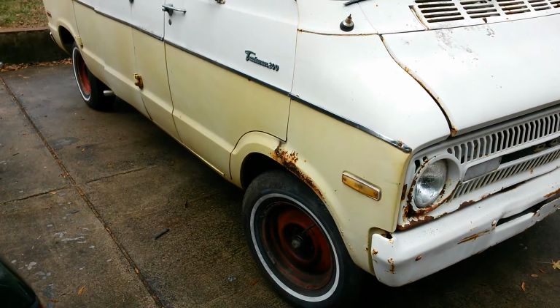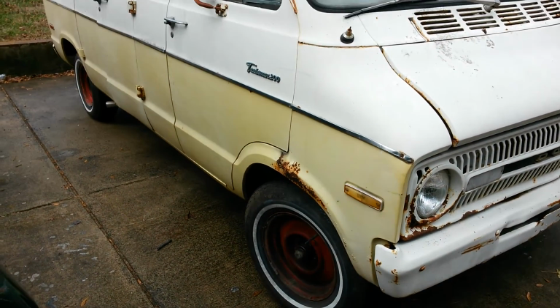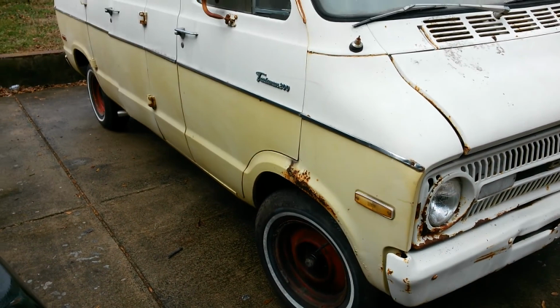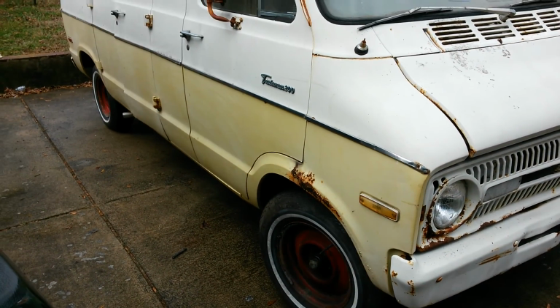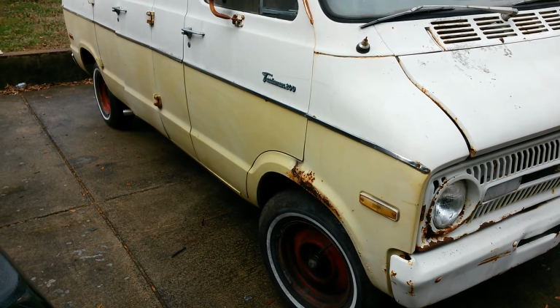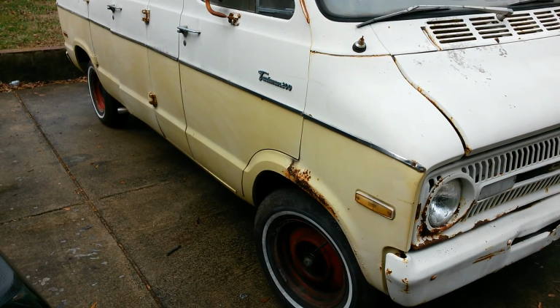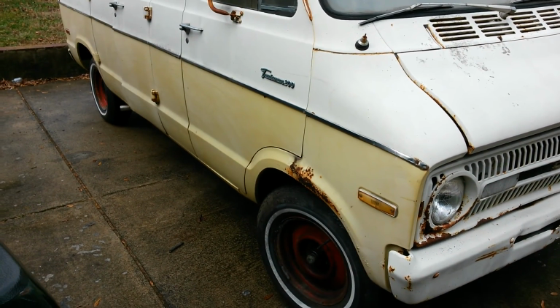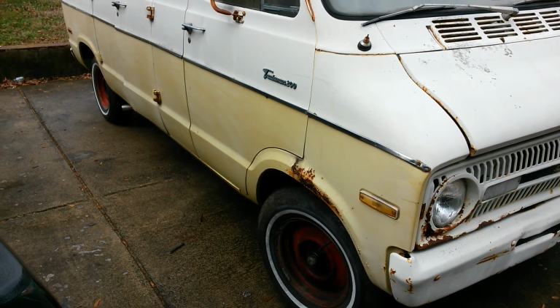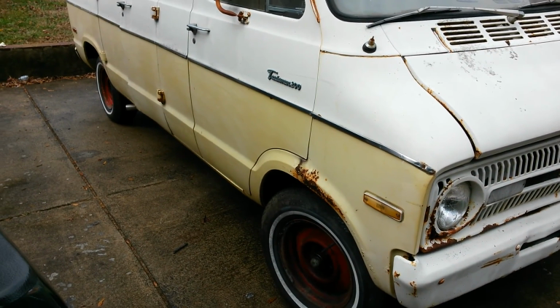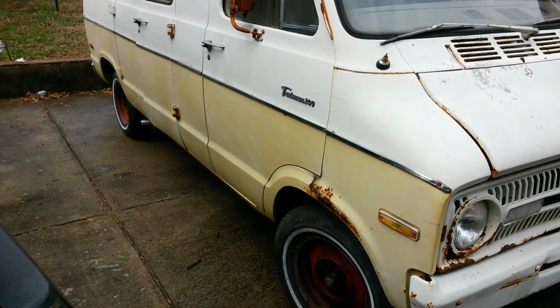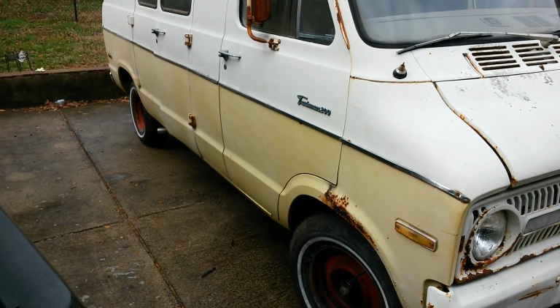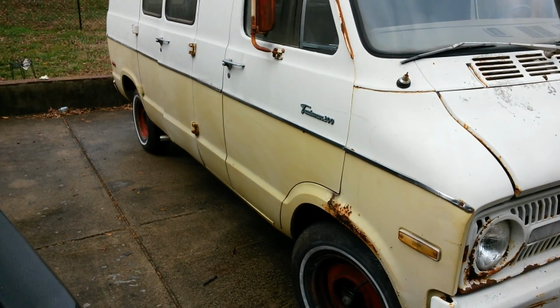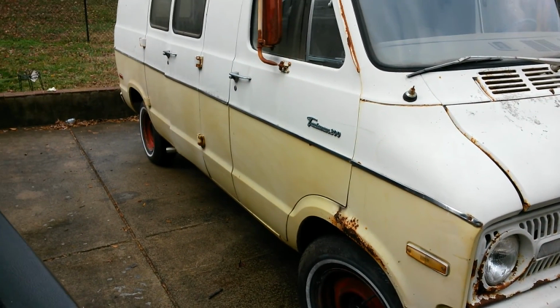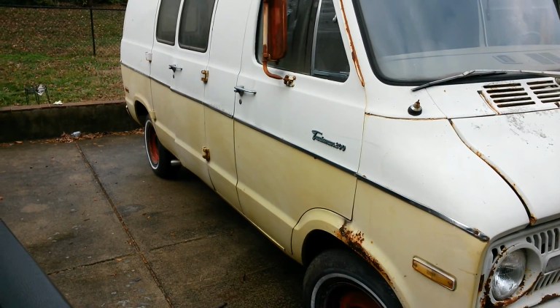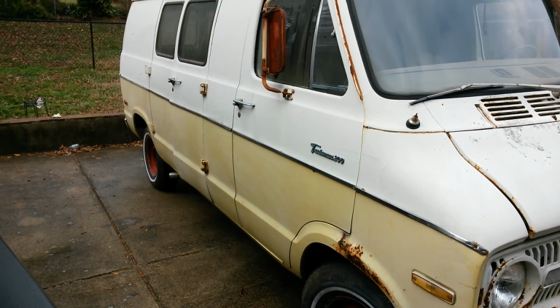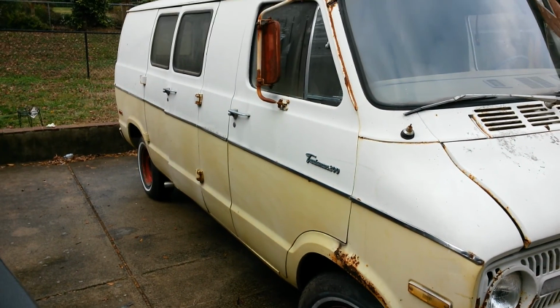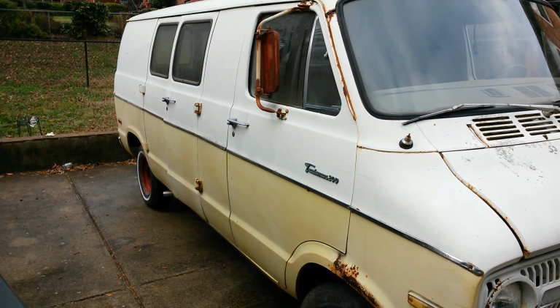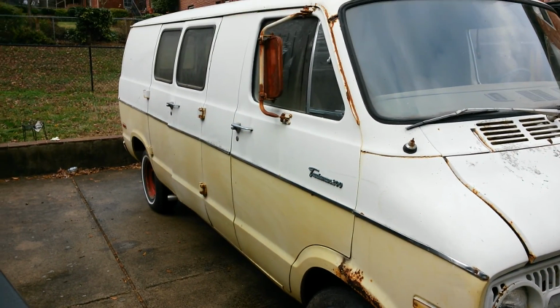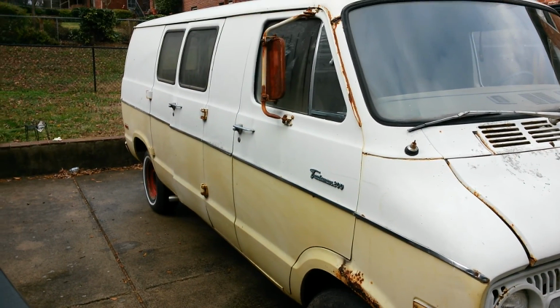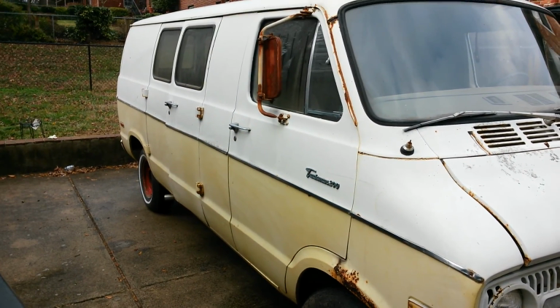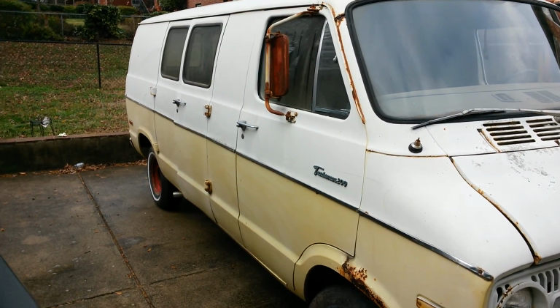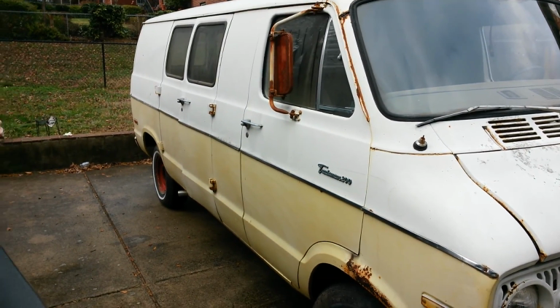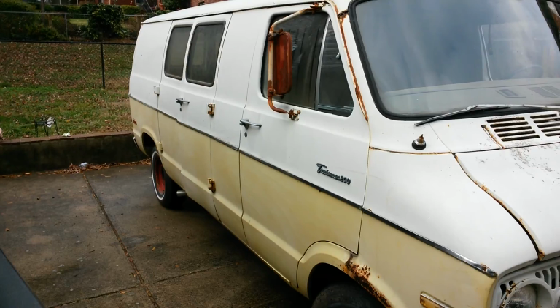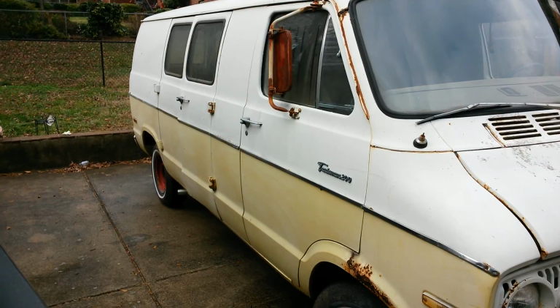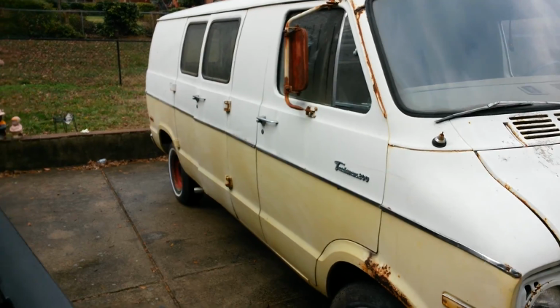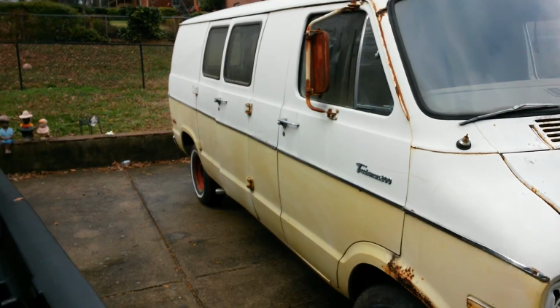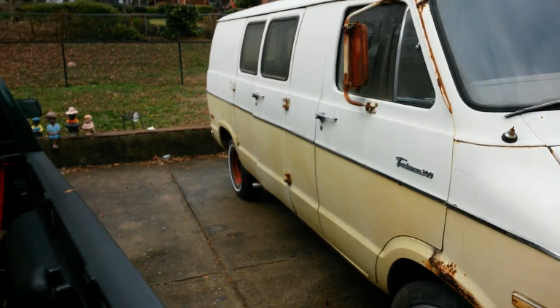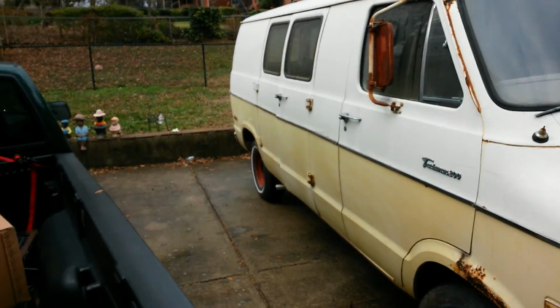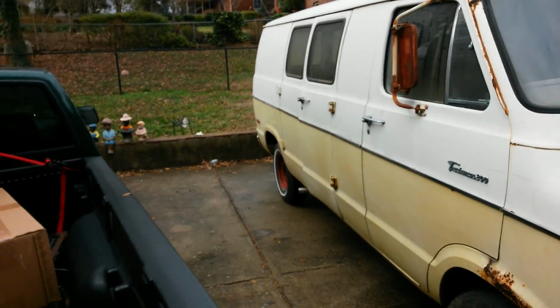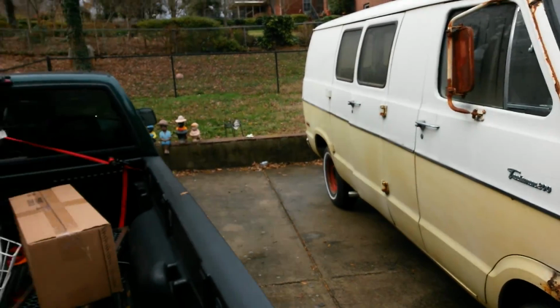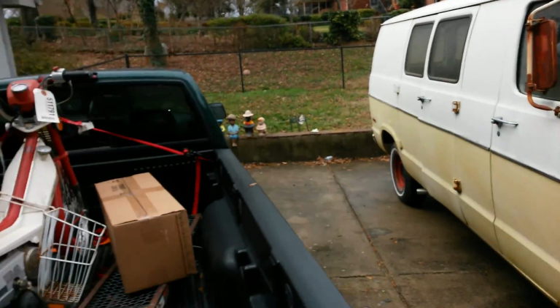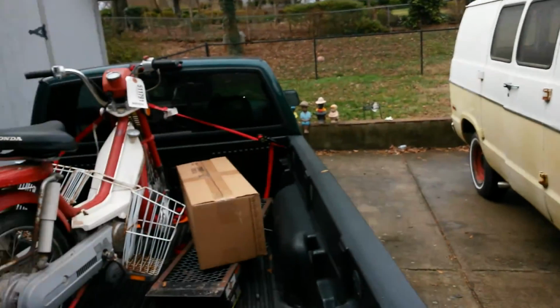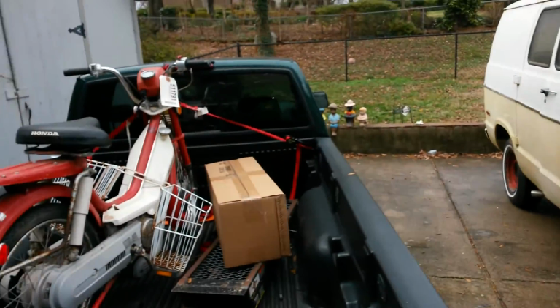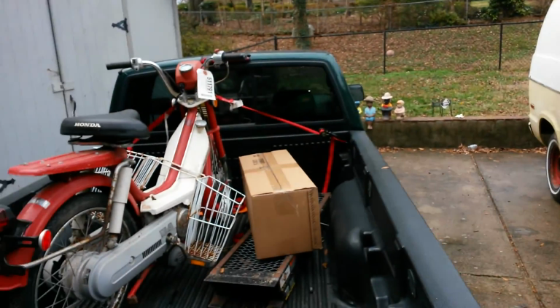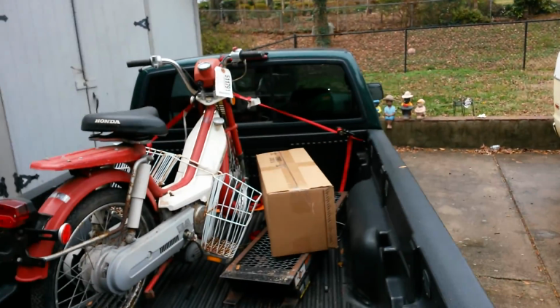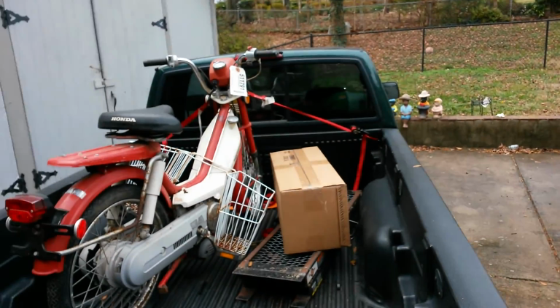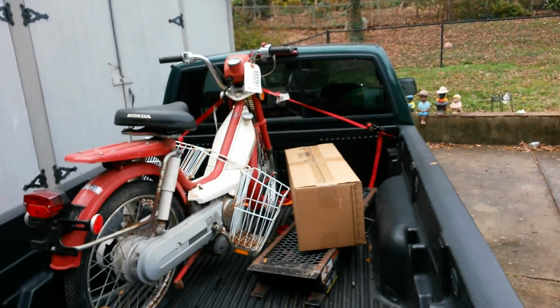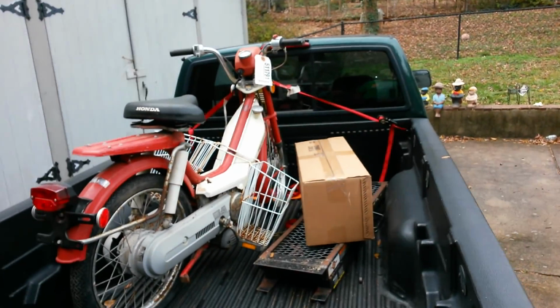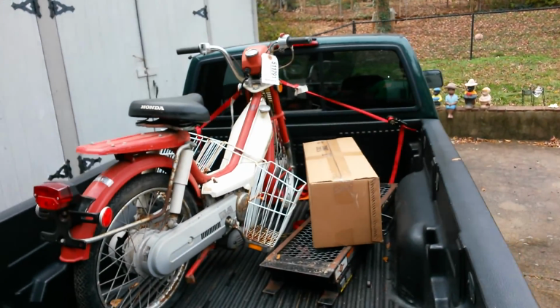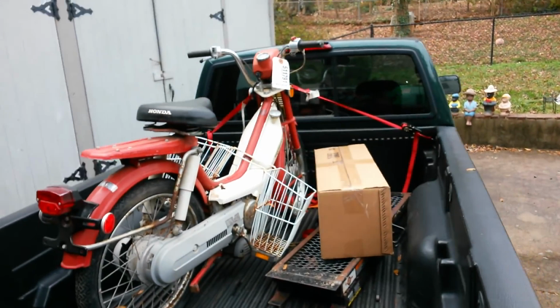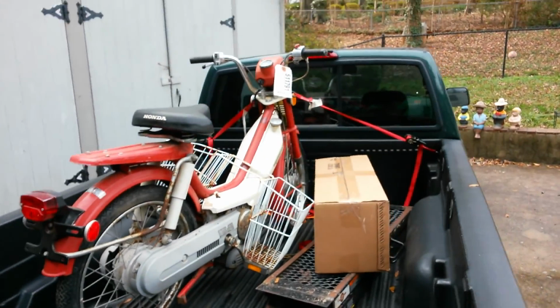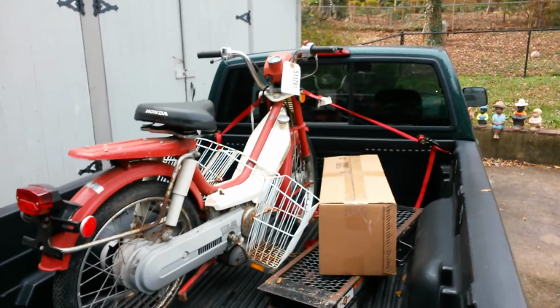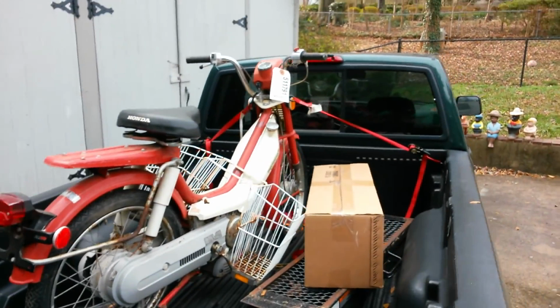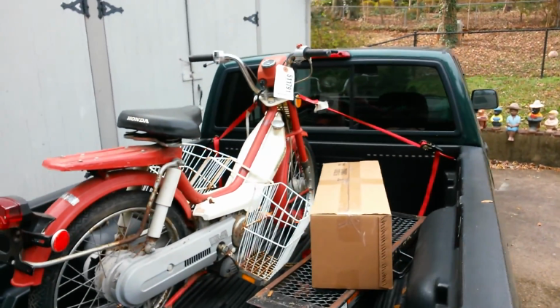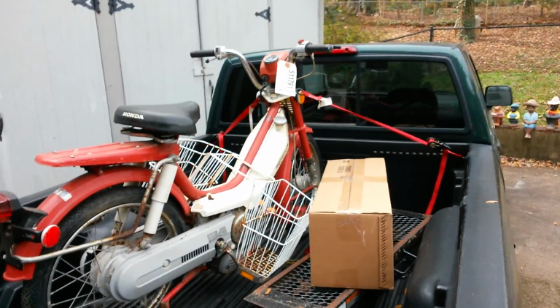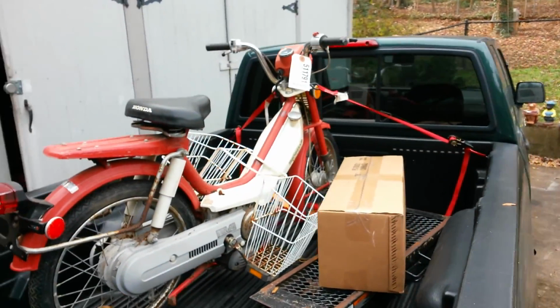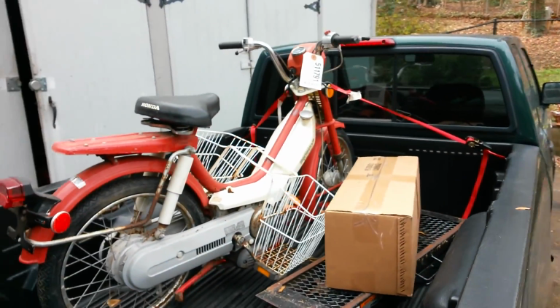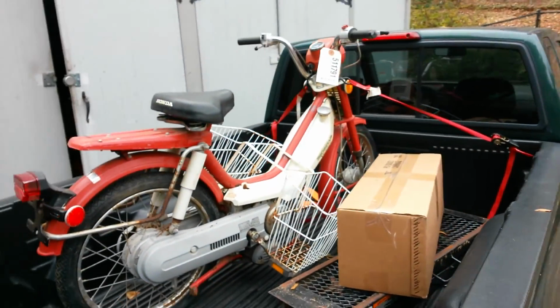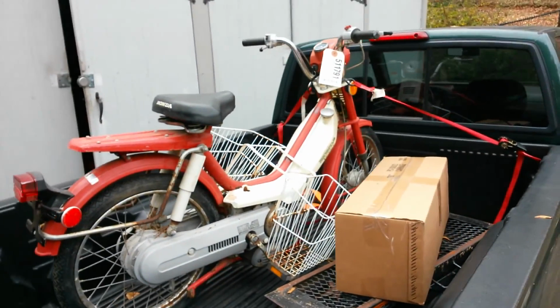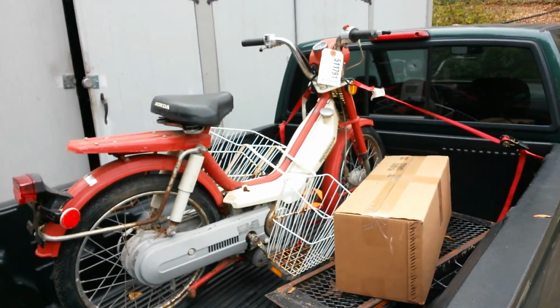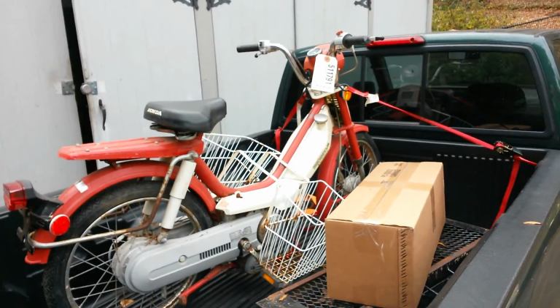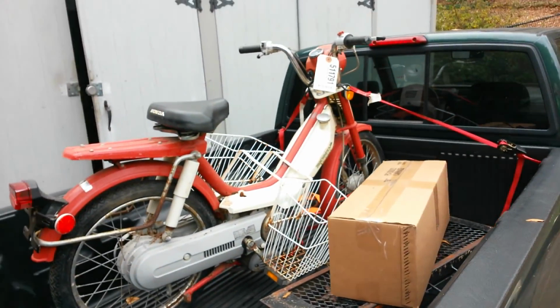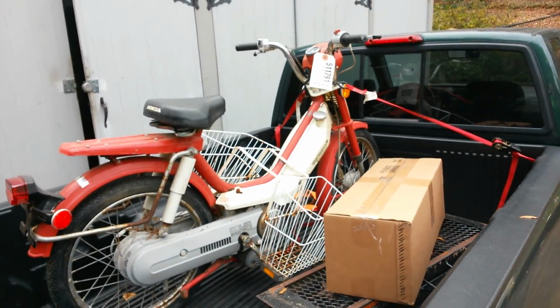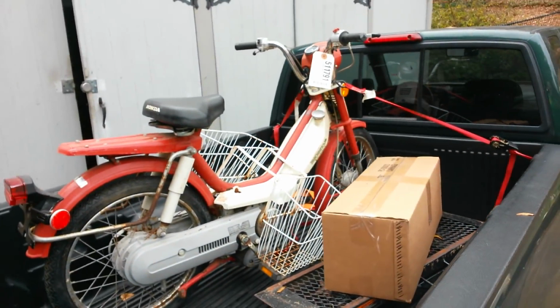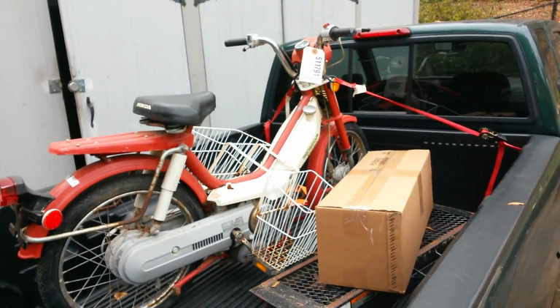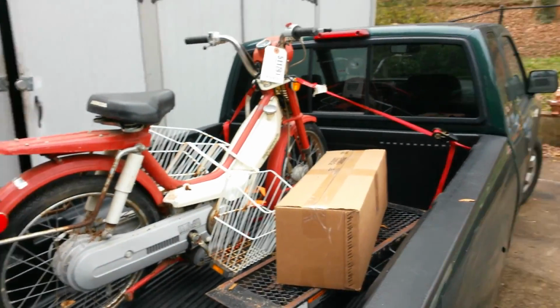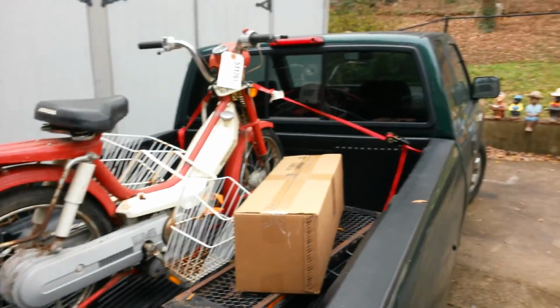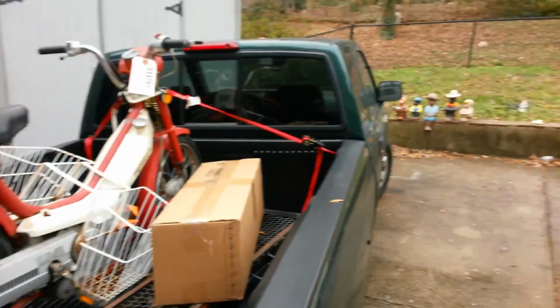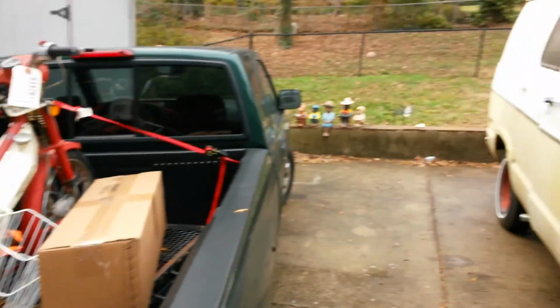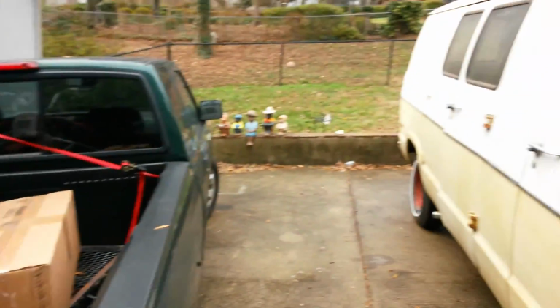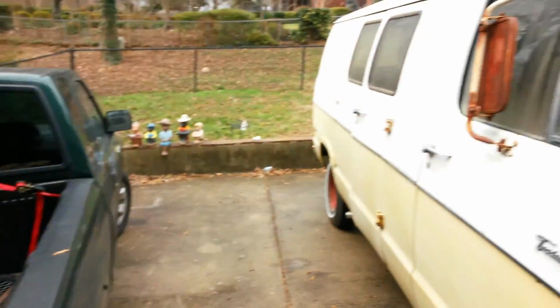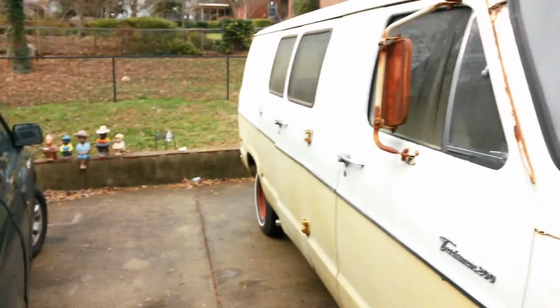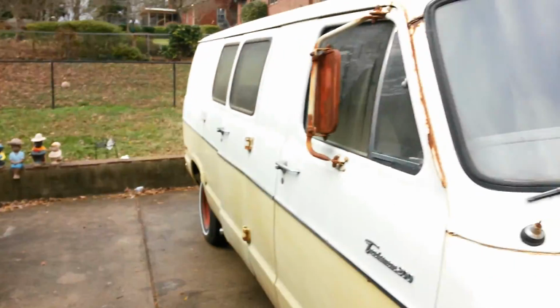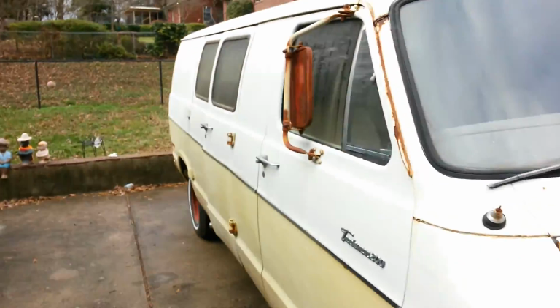You can see she's pretty rough. She's got rust all over her. Here's a new project I just picked up yesterday — that's a Honda Hobbit.